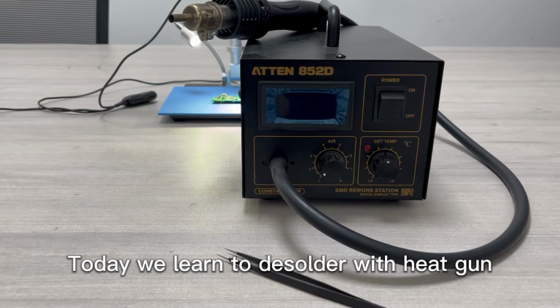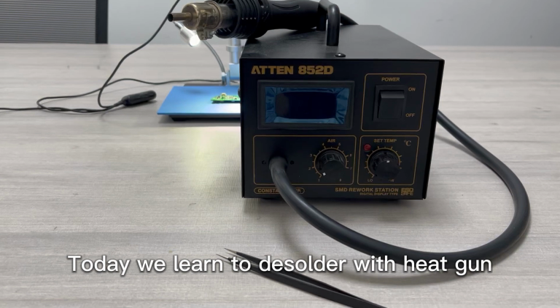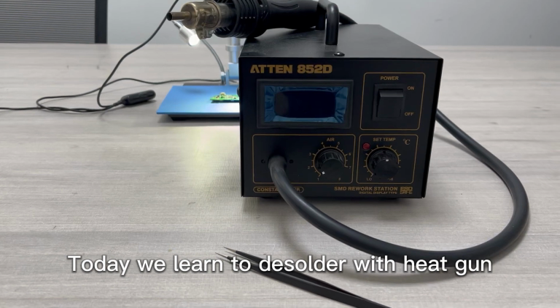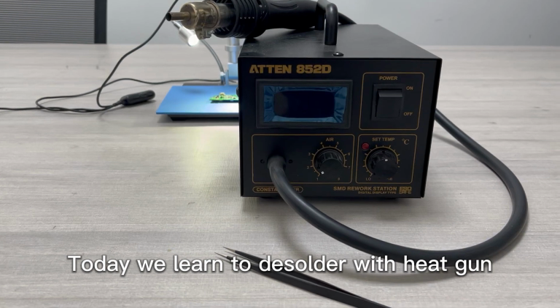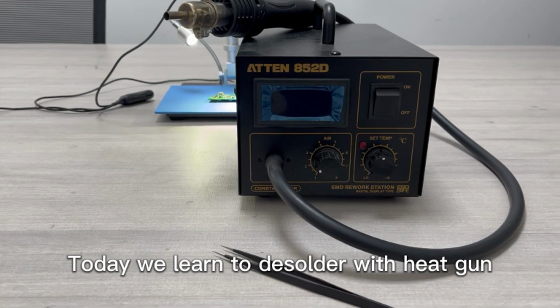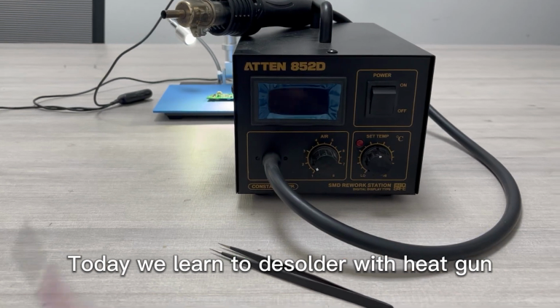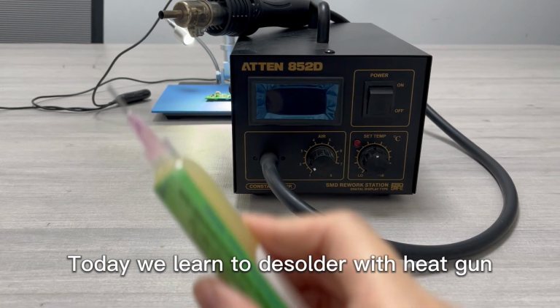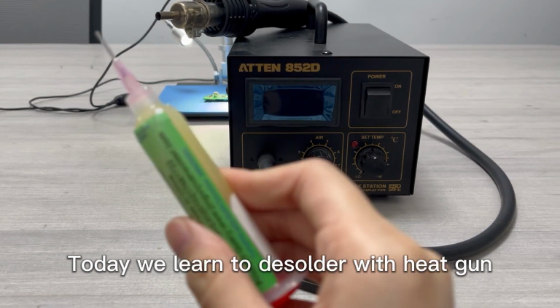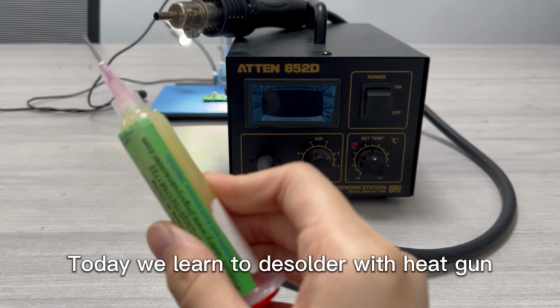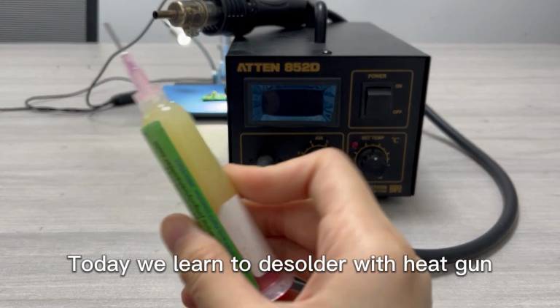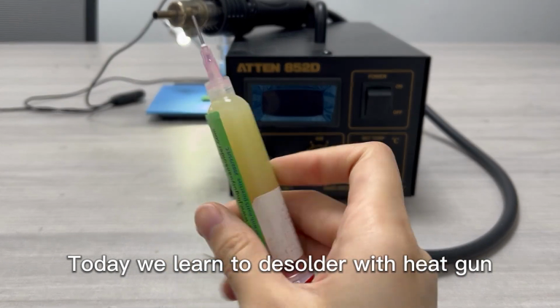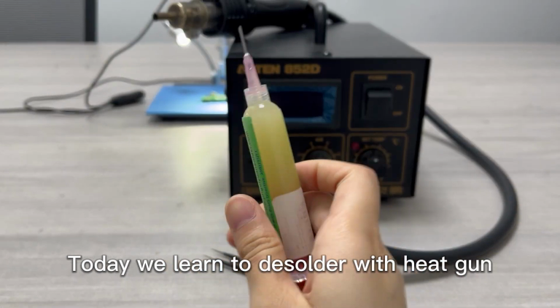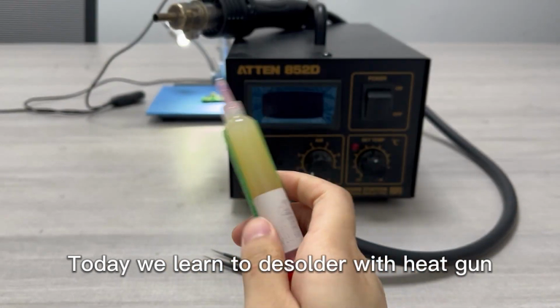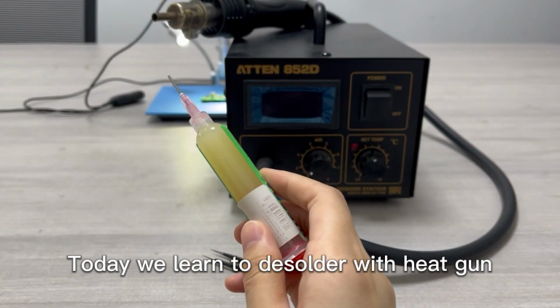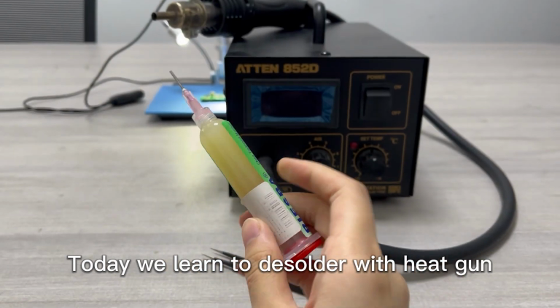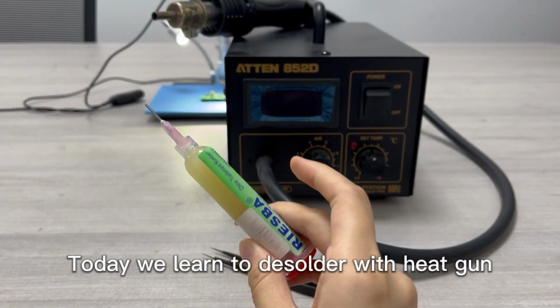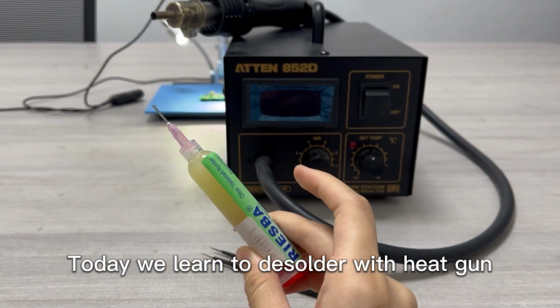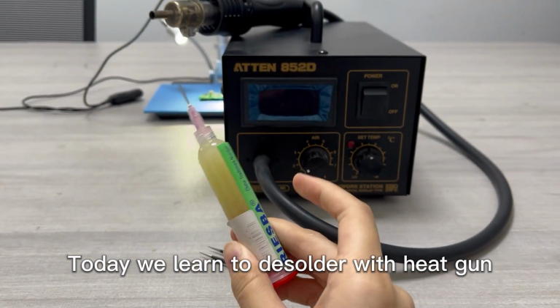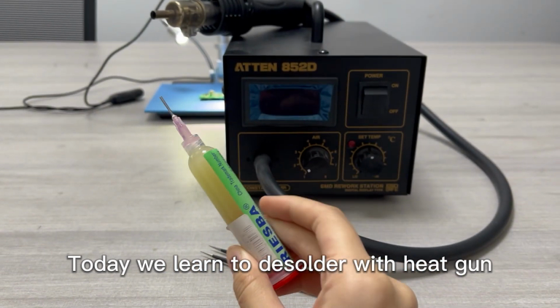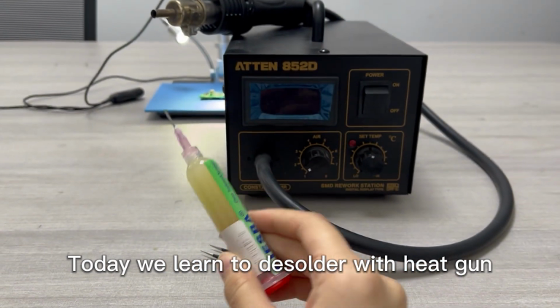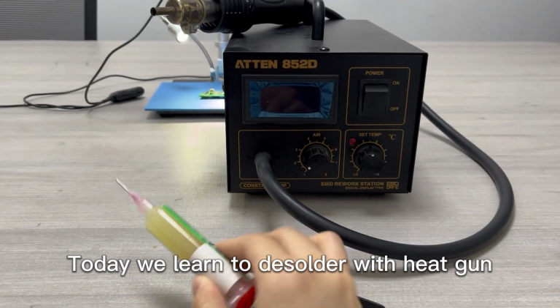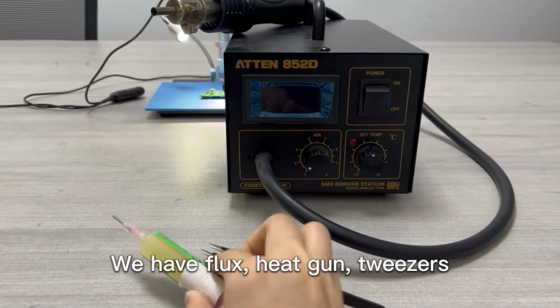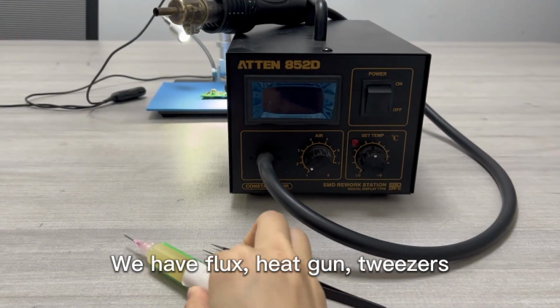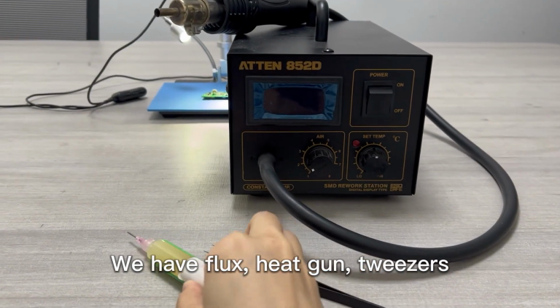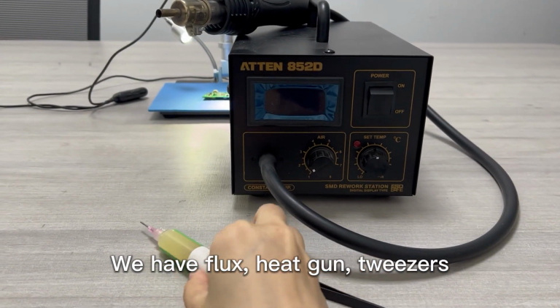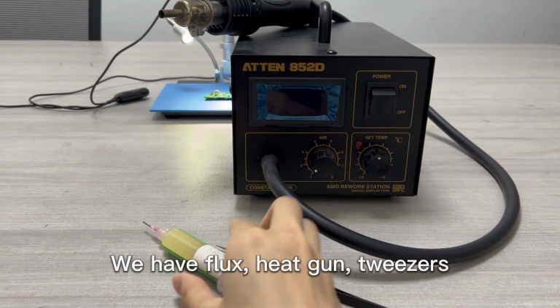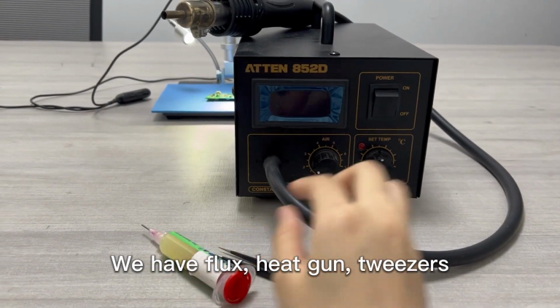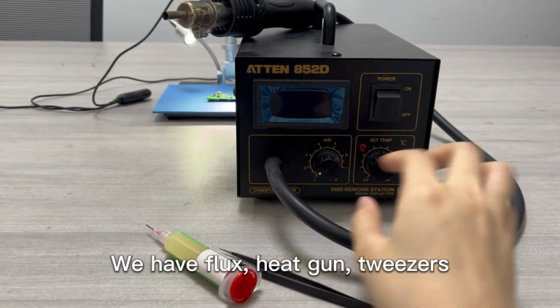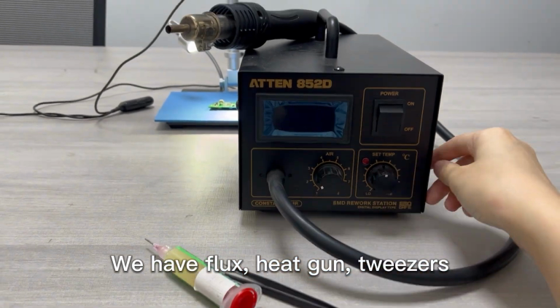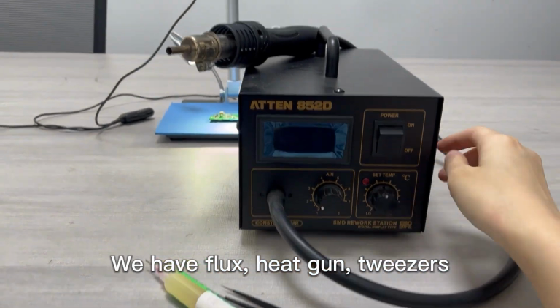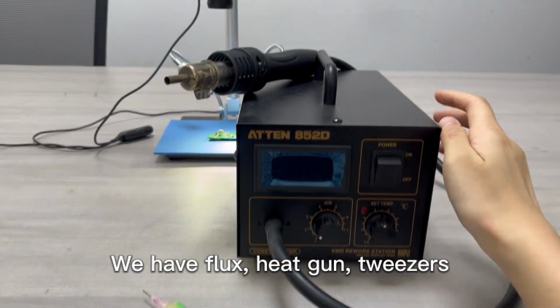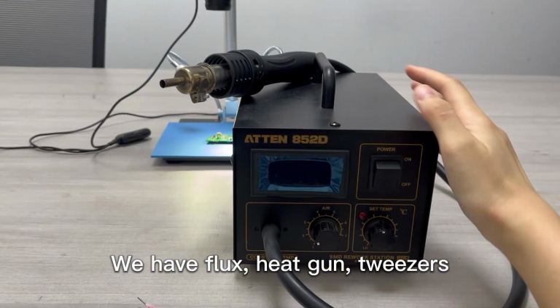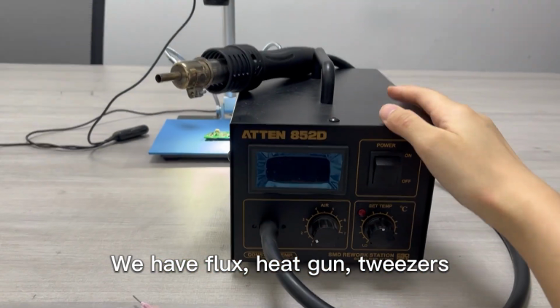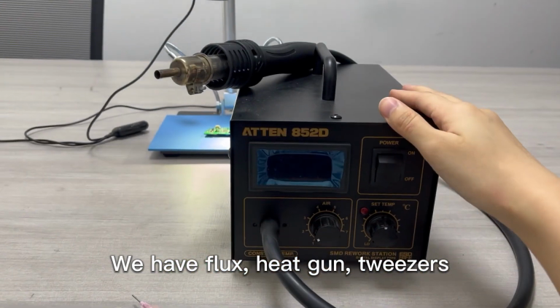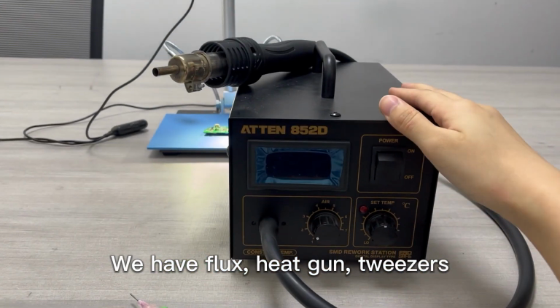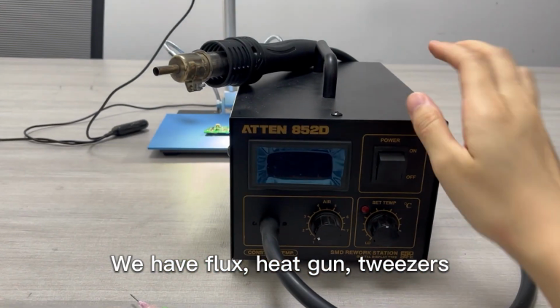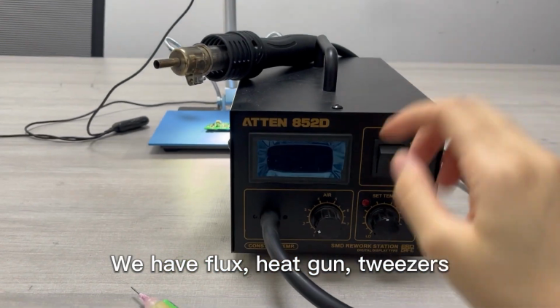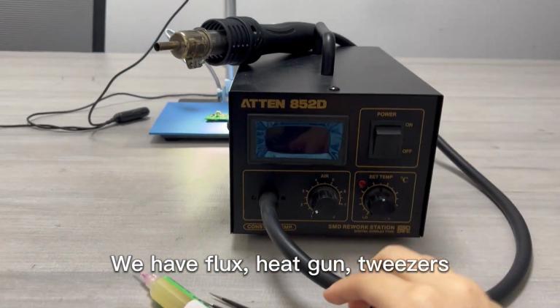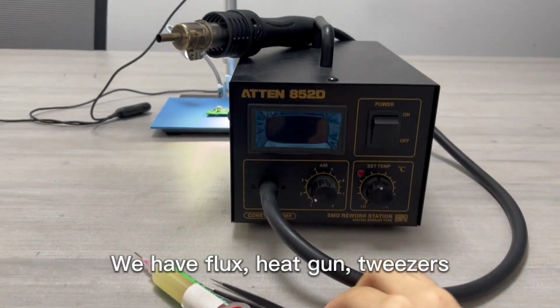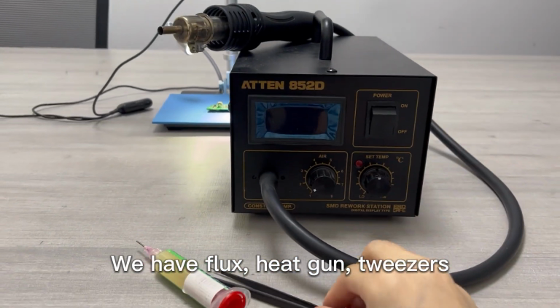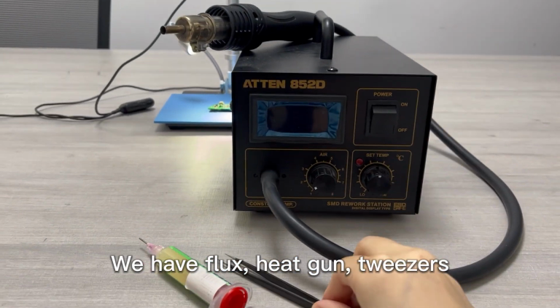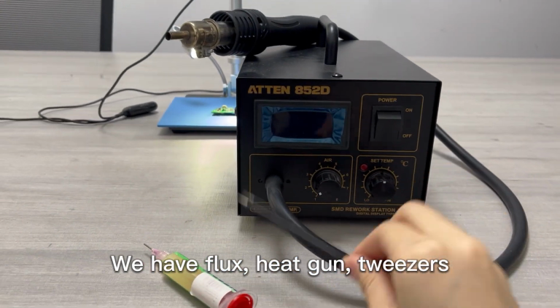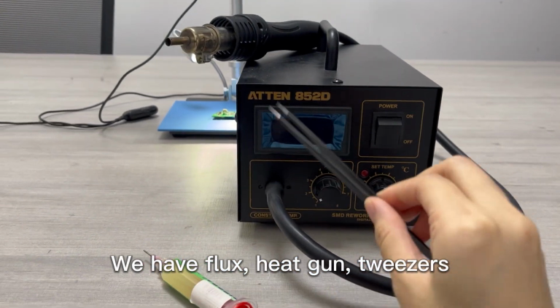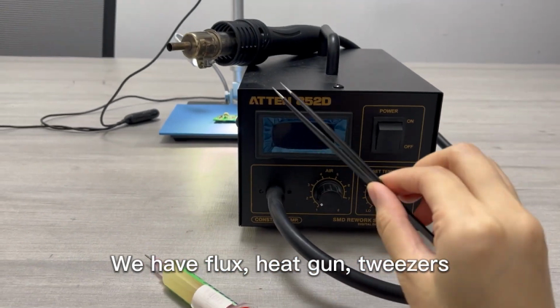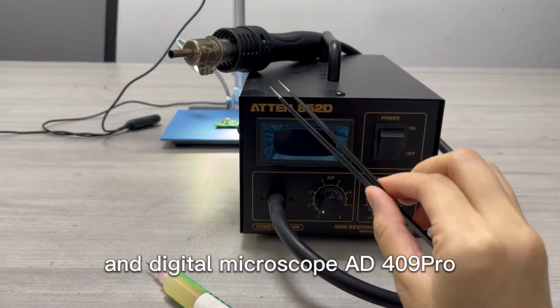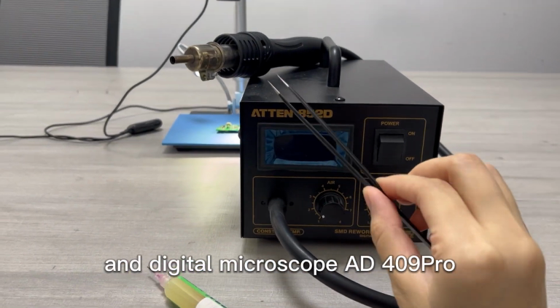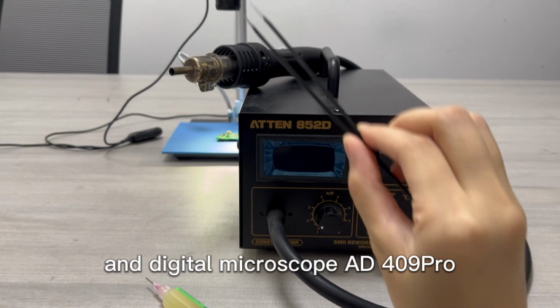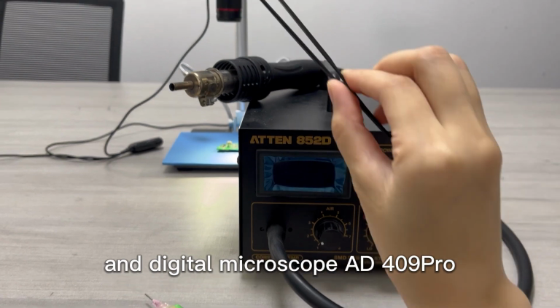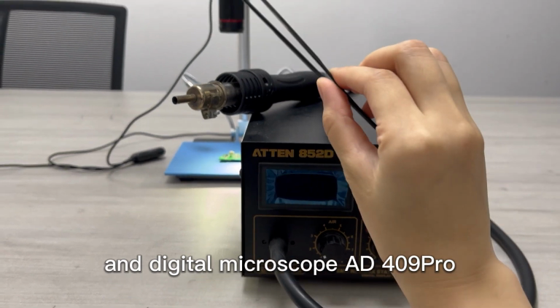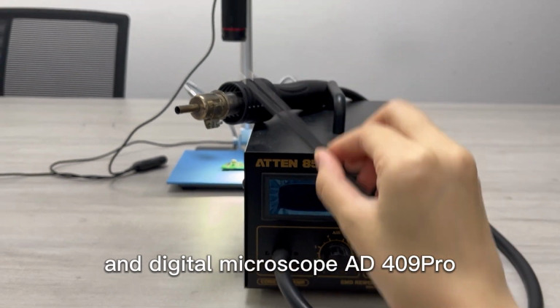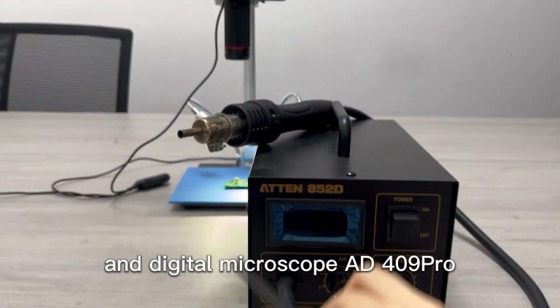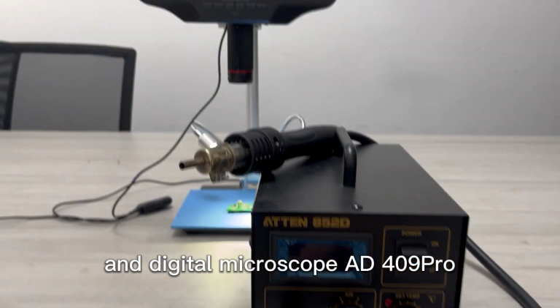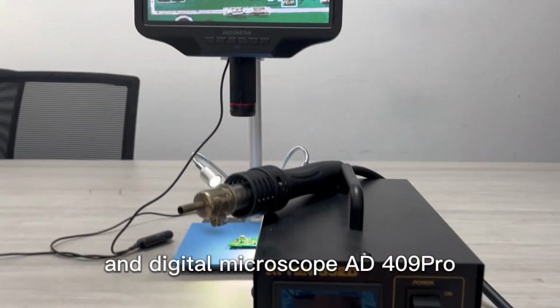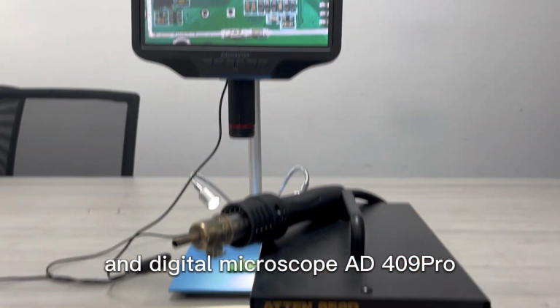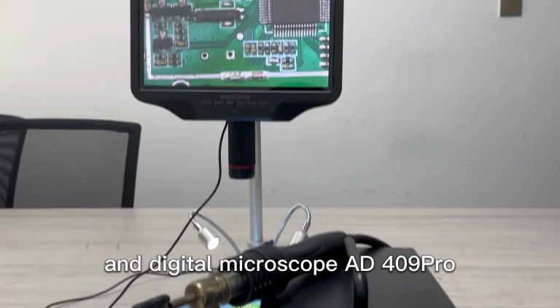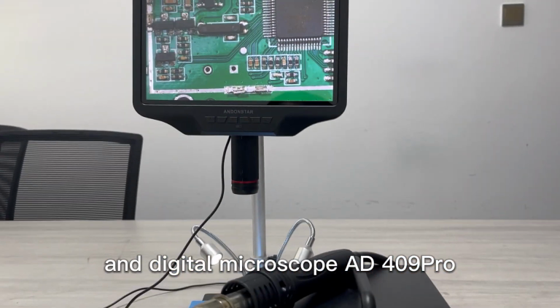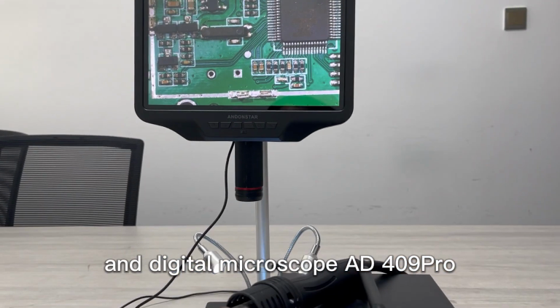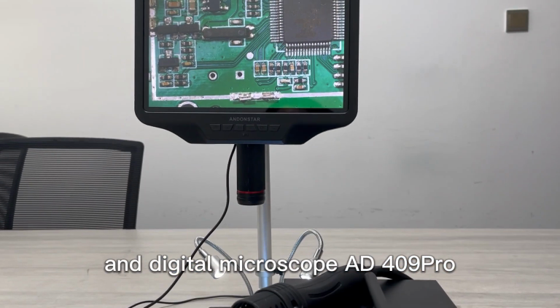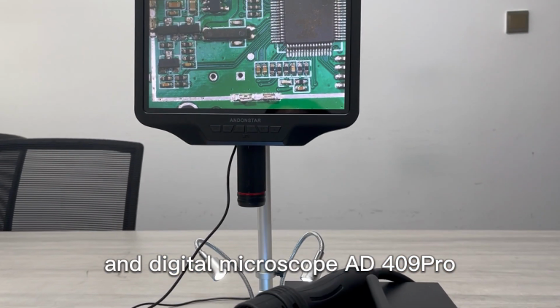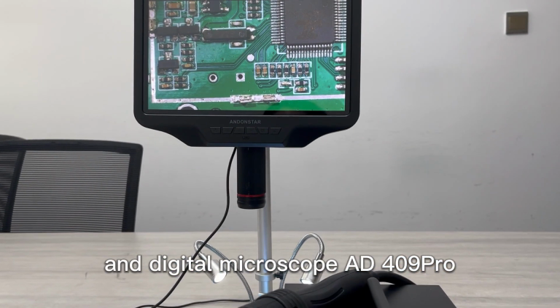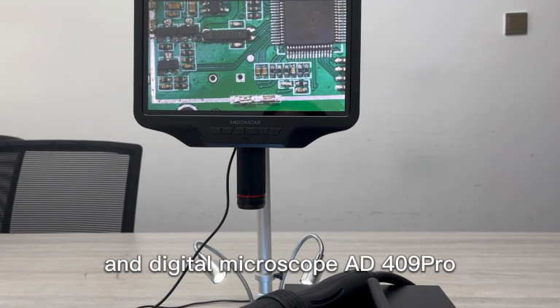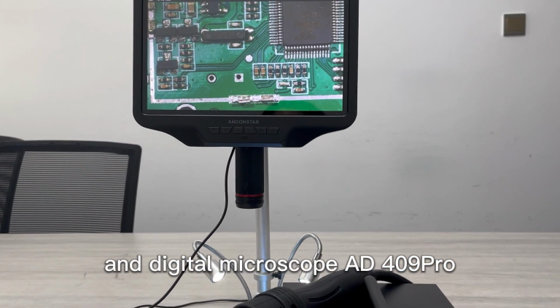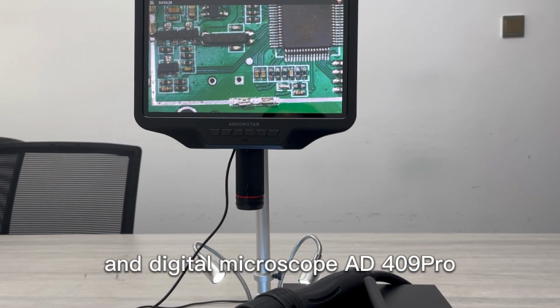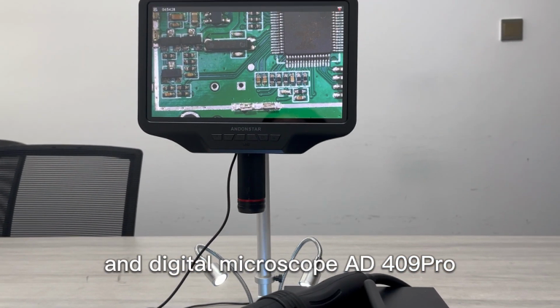Today we learn to desolder with a heat gun. We have Flux, a heat gun, tweezers, and a digital microscope, the 409 Pro.